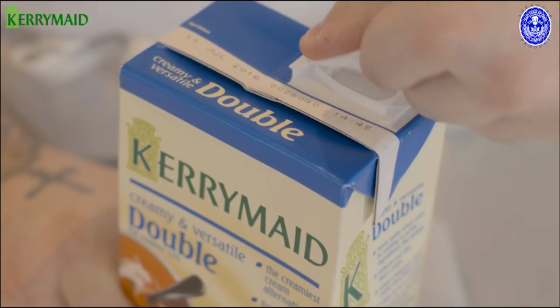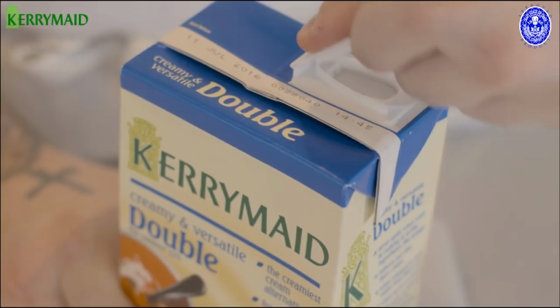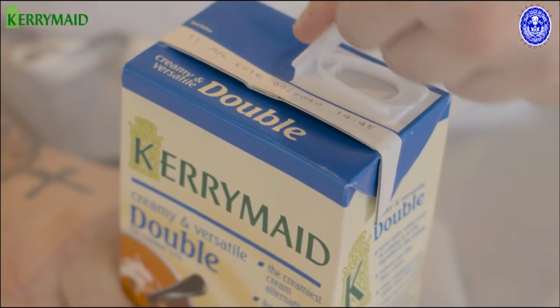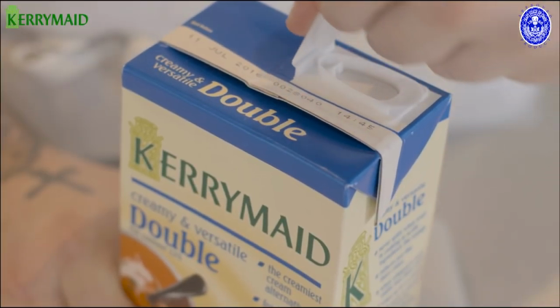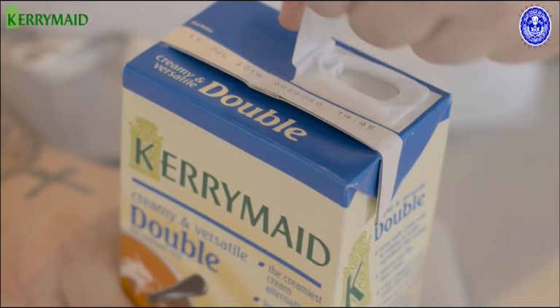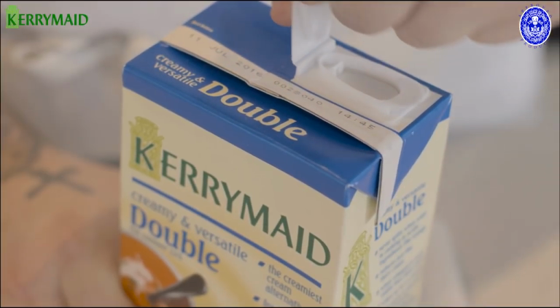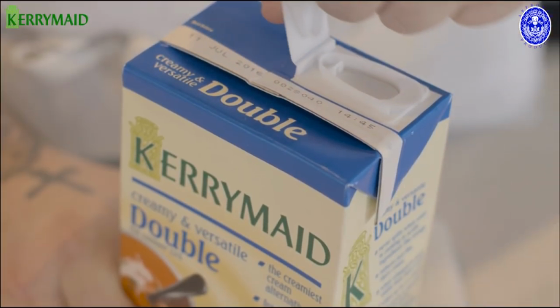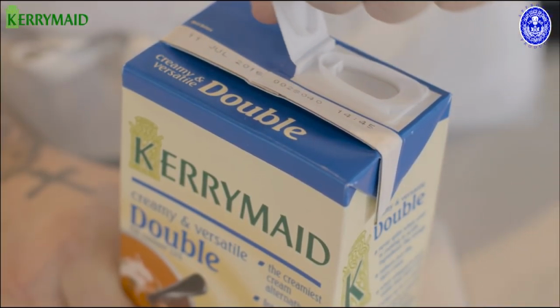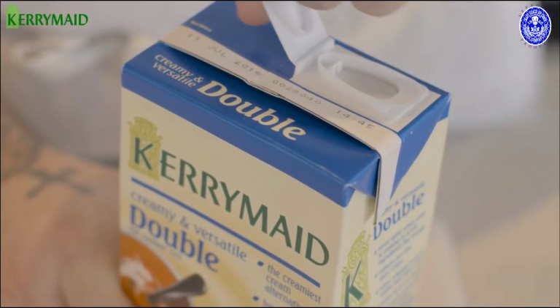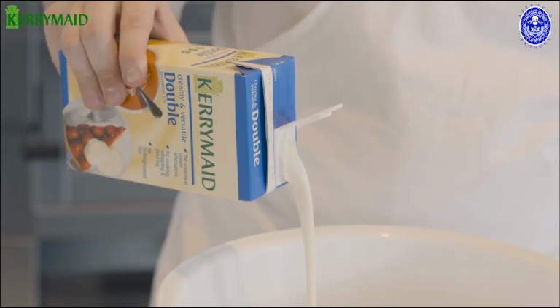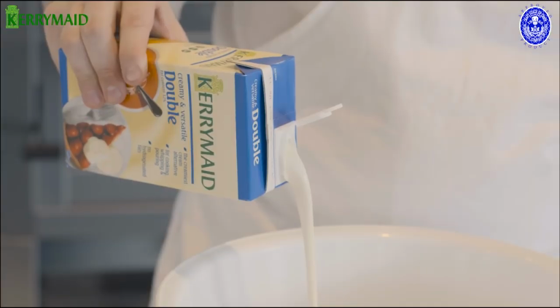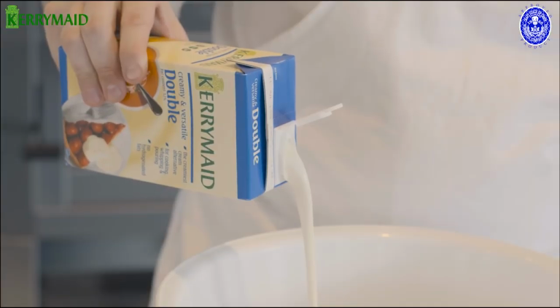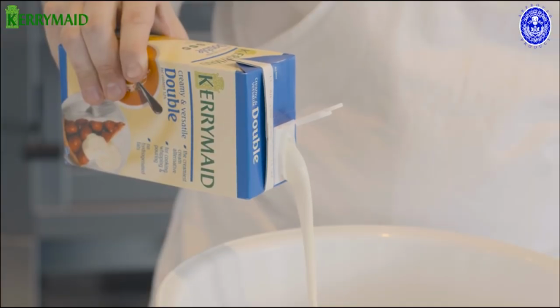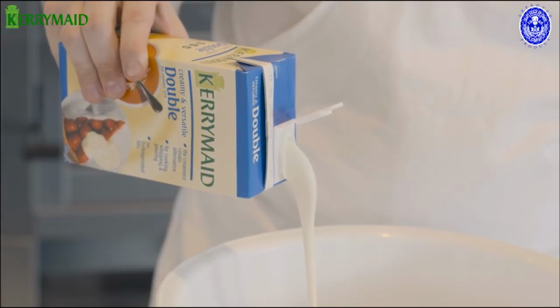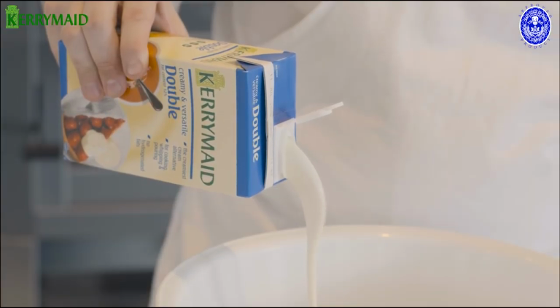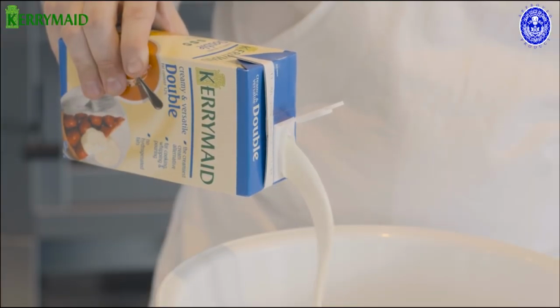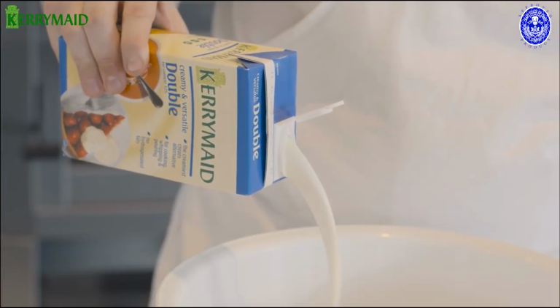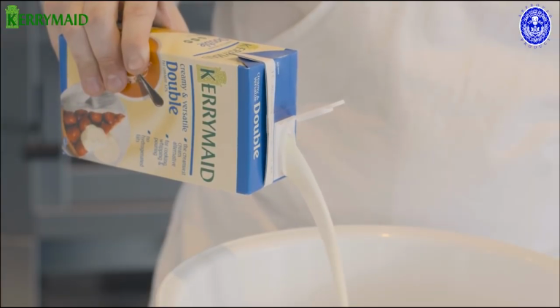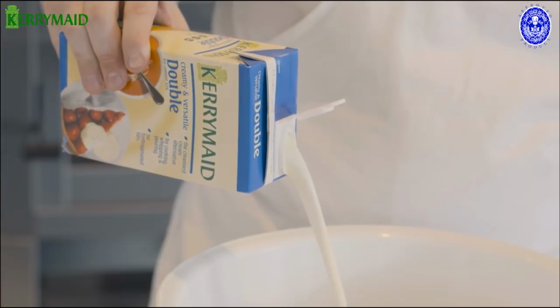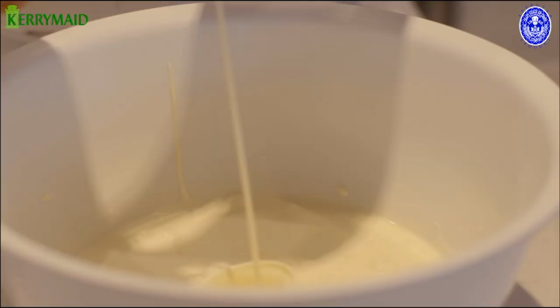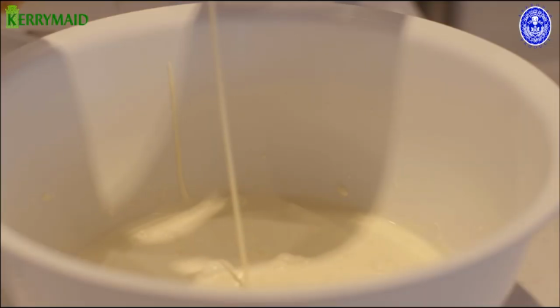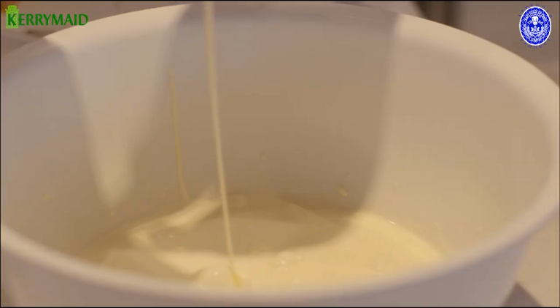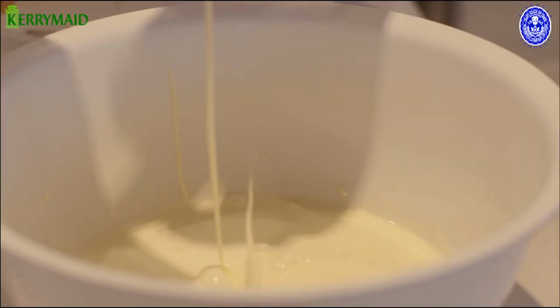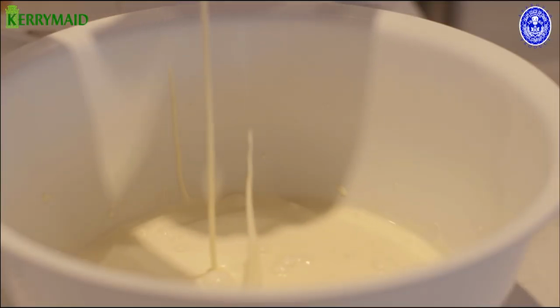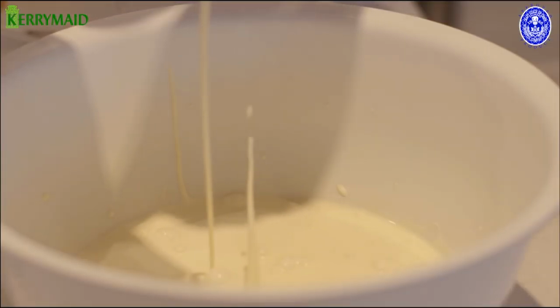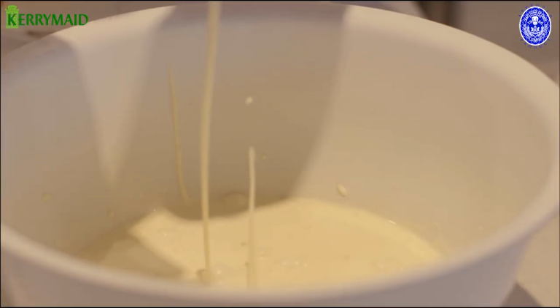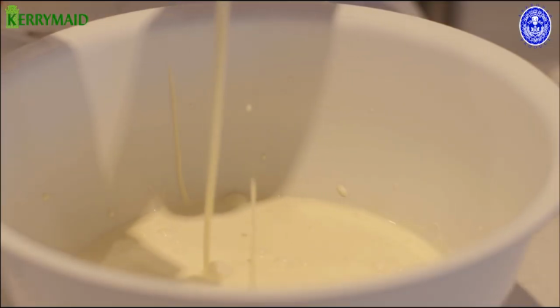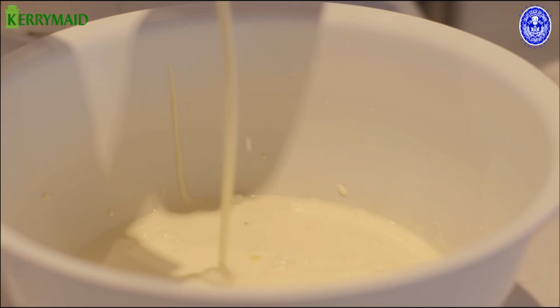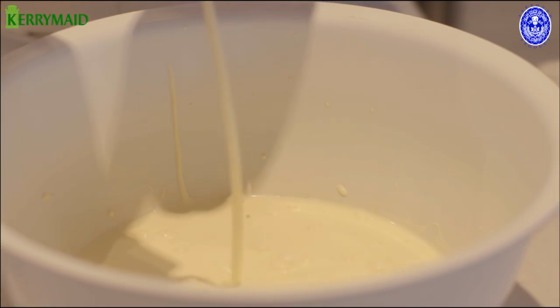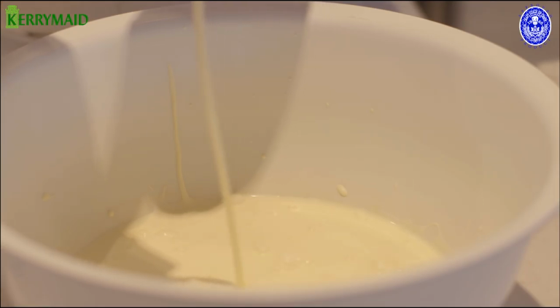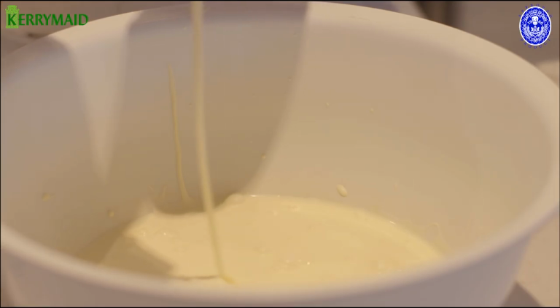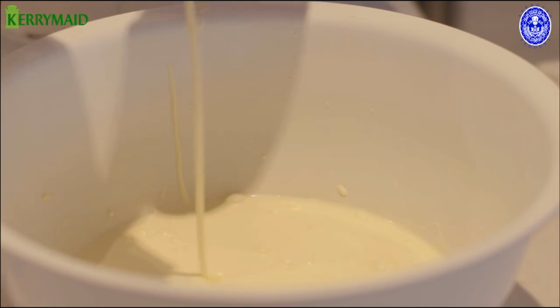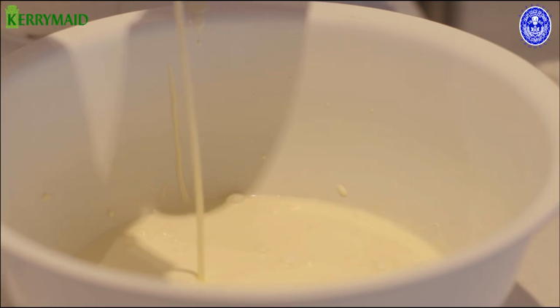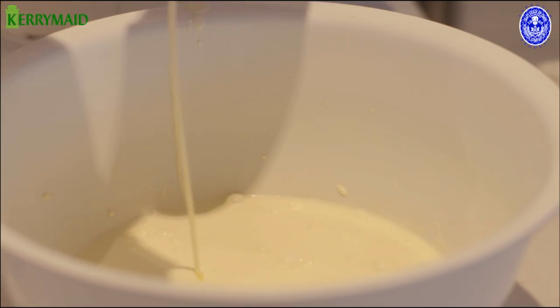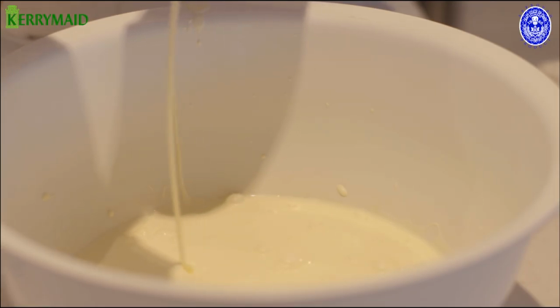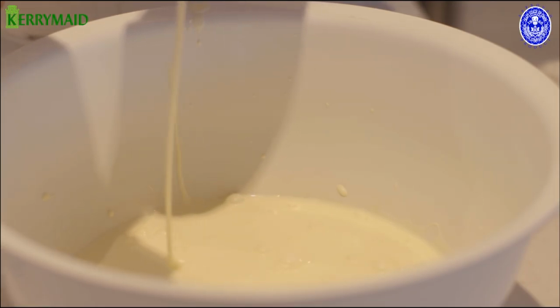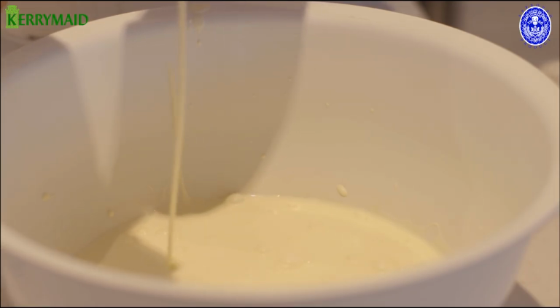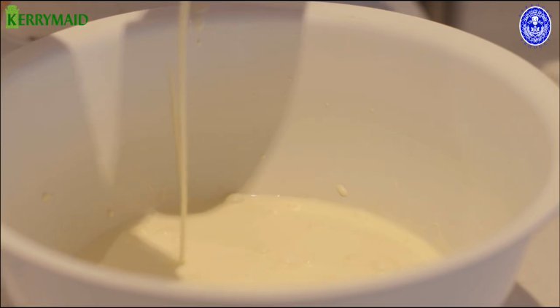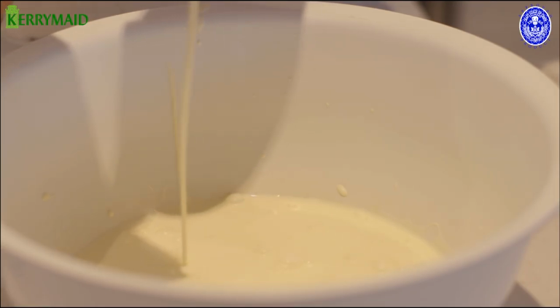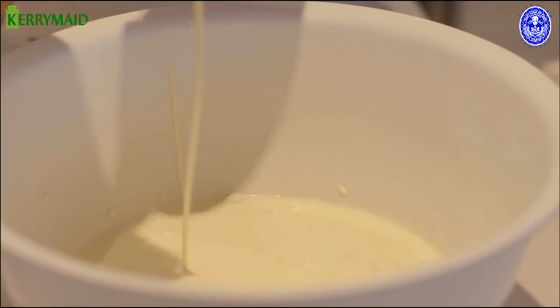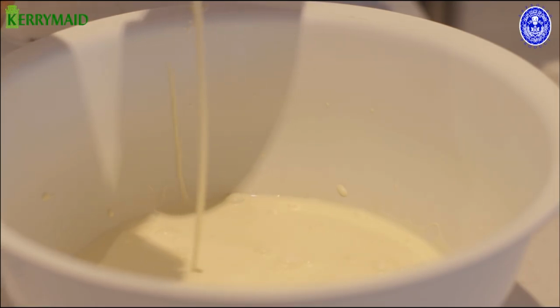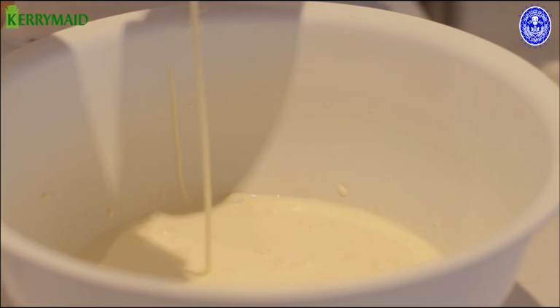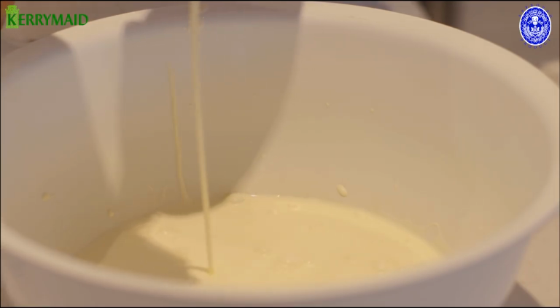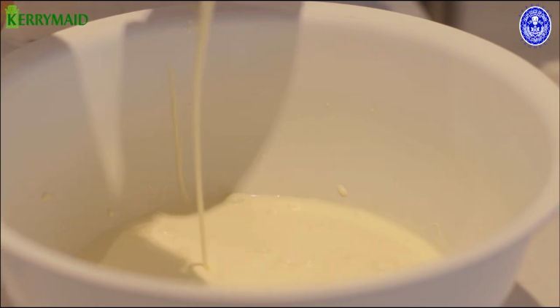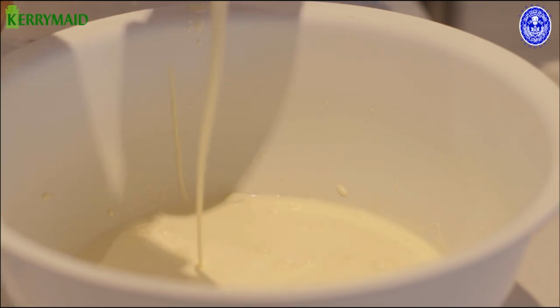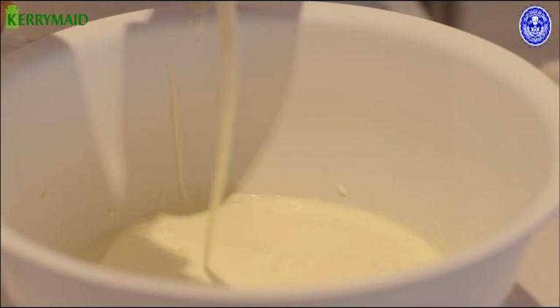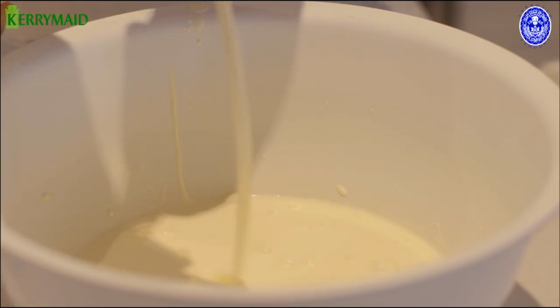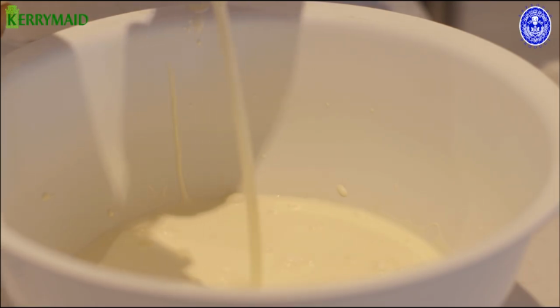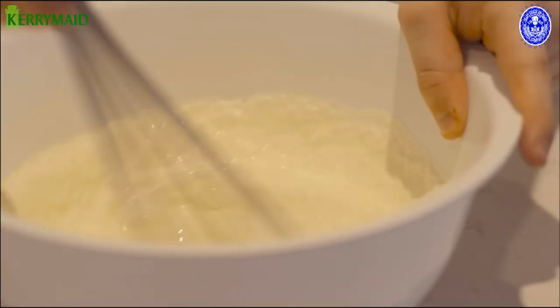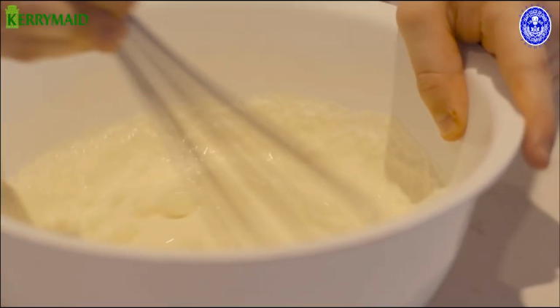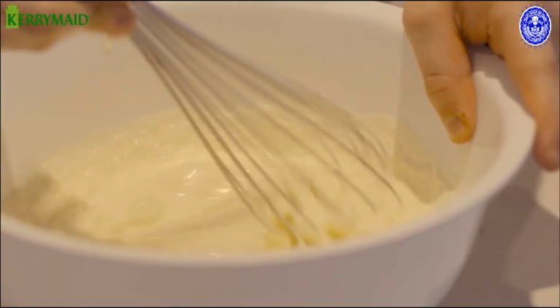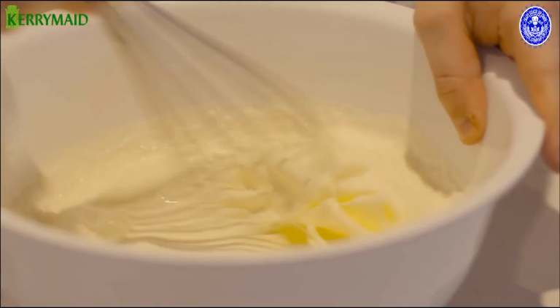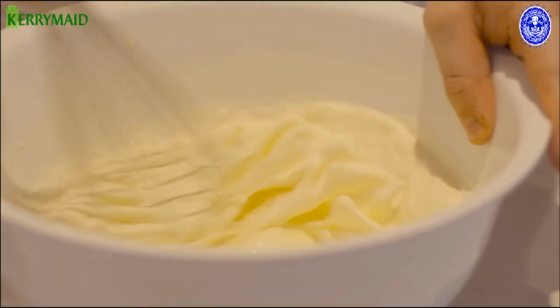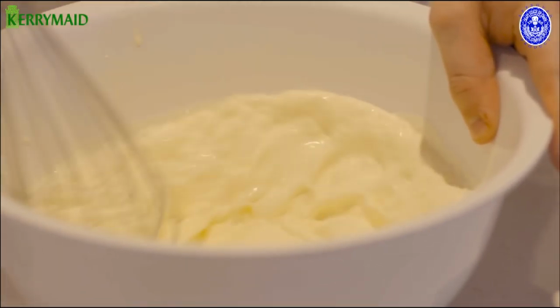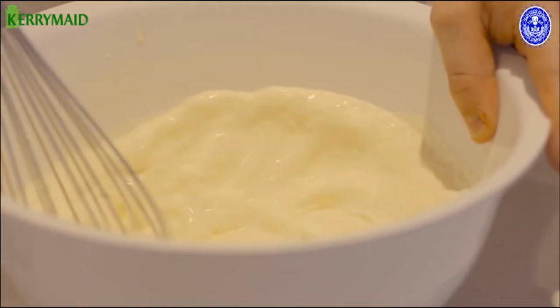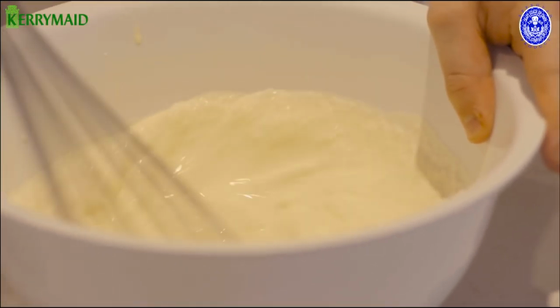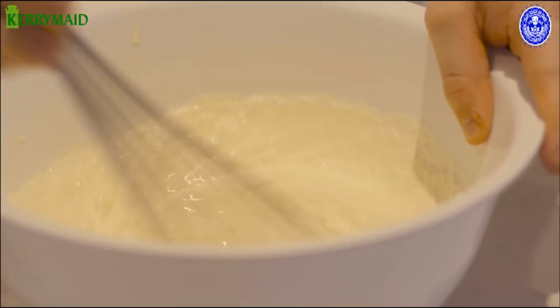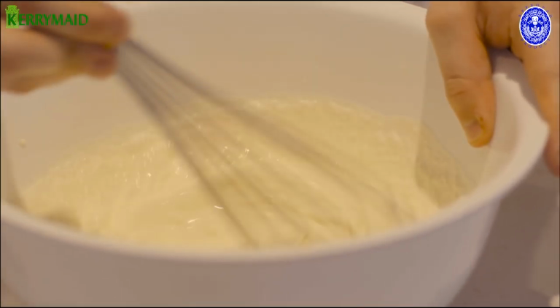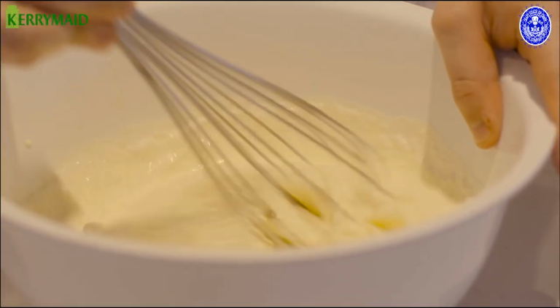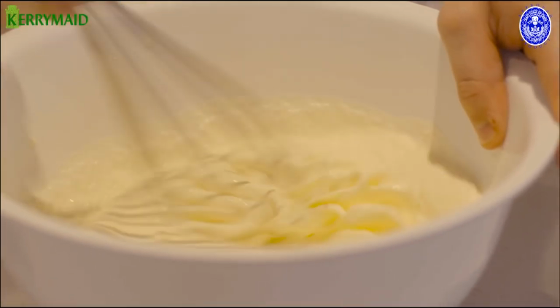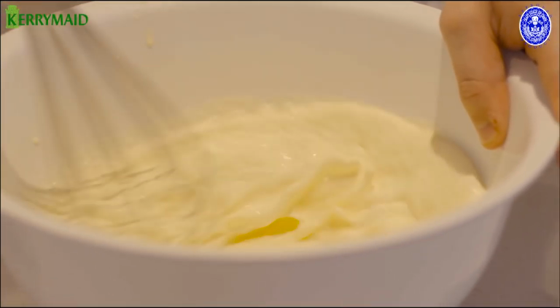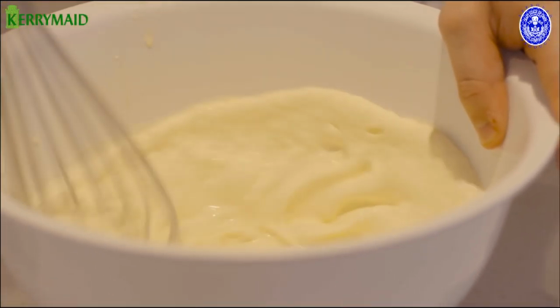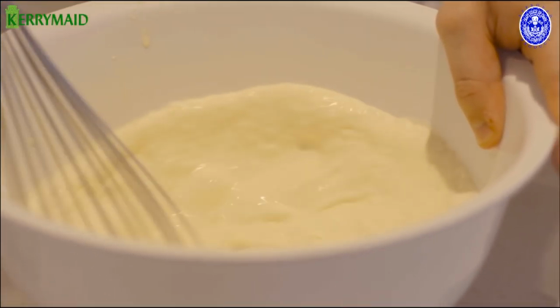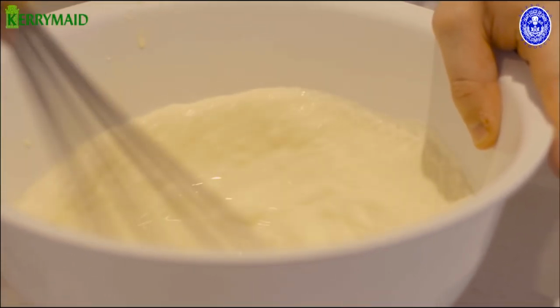We are now going to take some Kerry Made Double and give it a light whip with a little bit of vanilla sugar, just to go into our Kerry Made Angelito sundae.